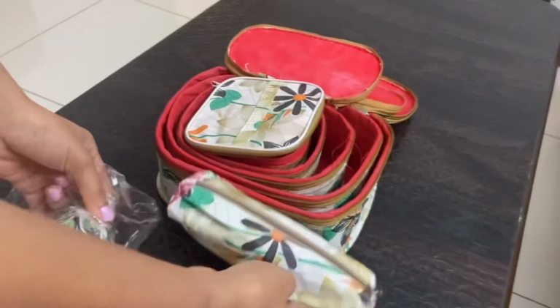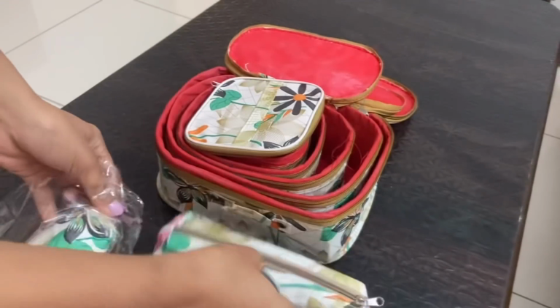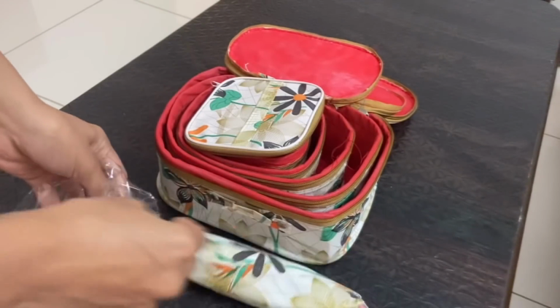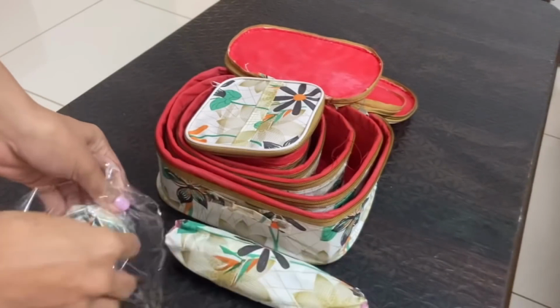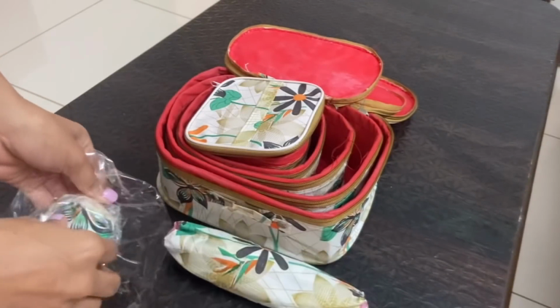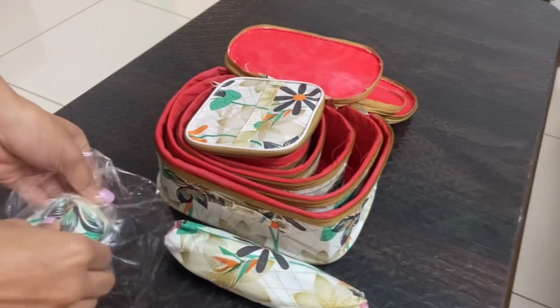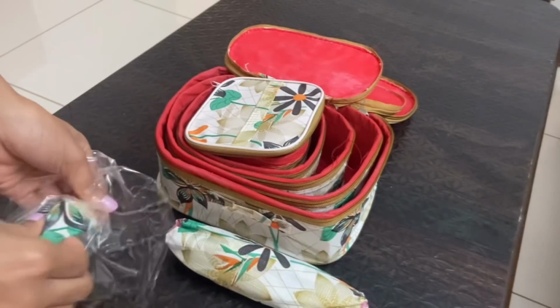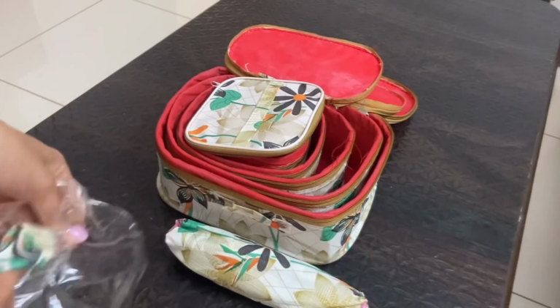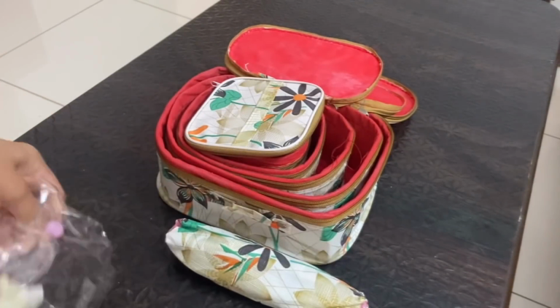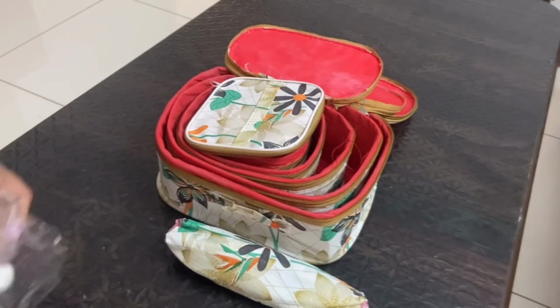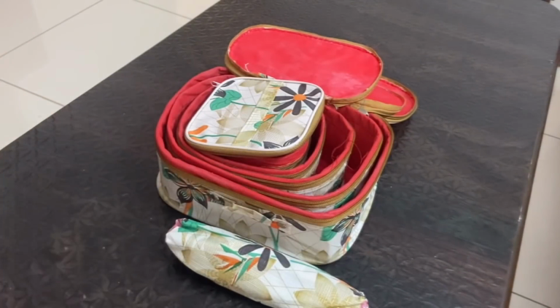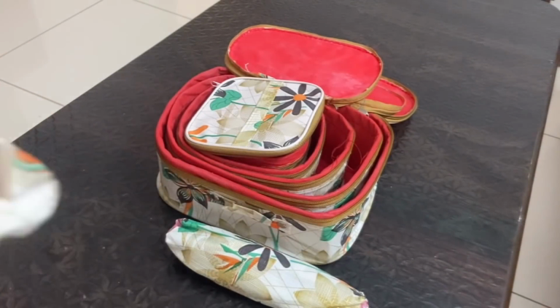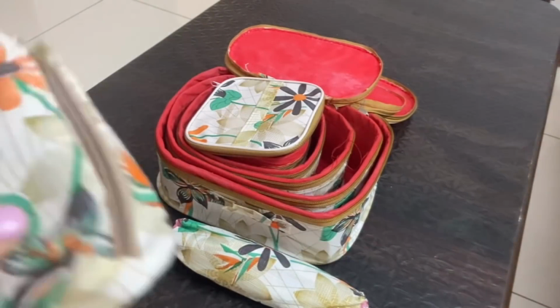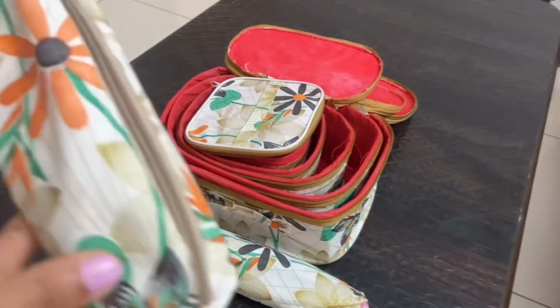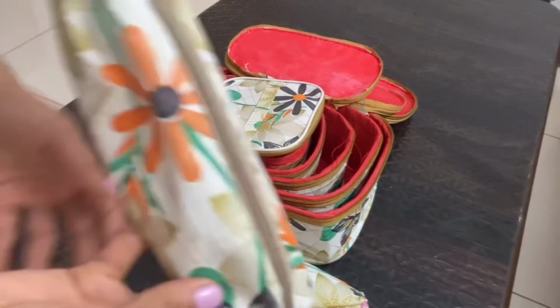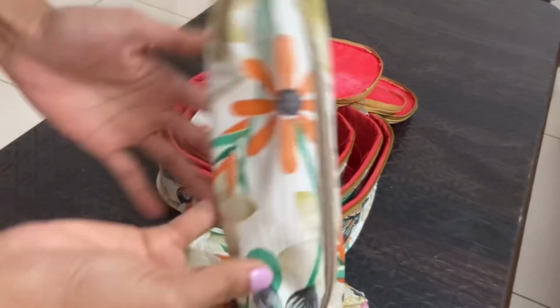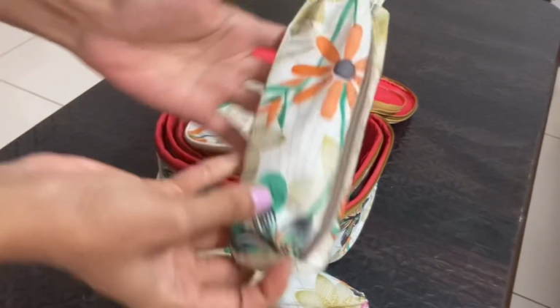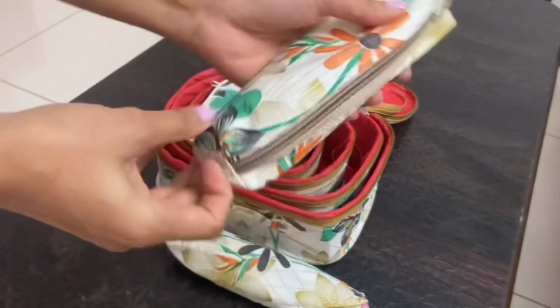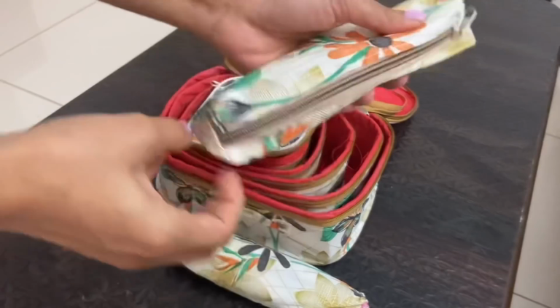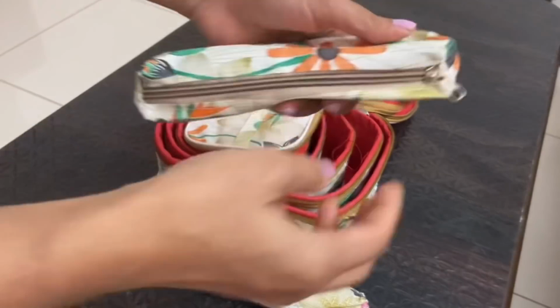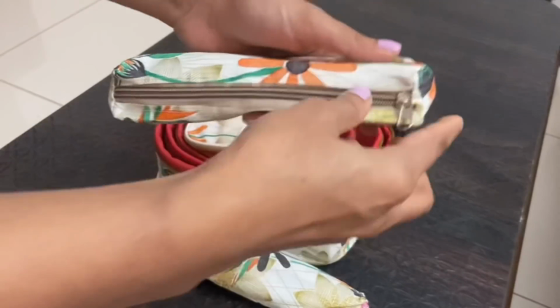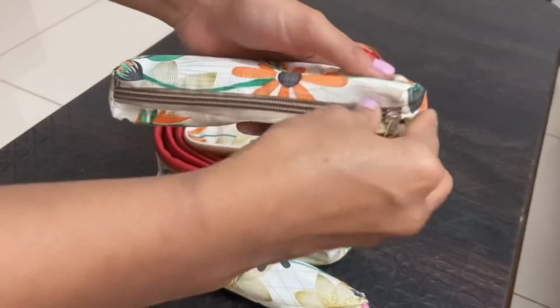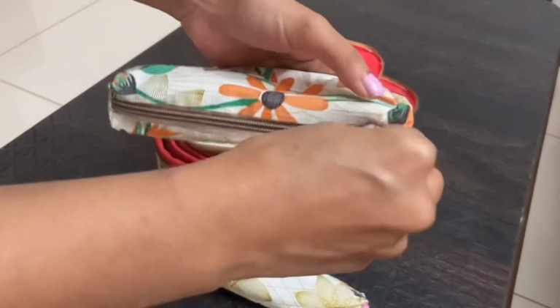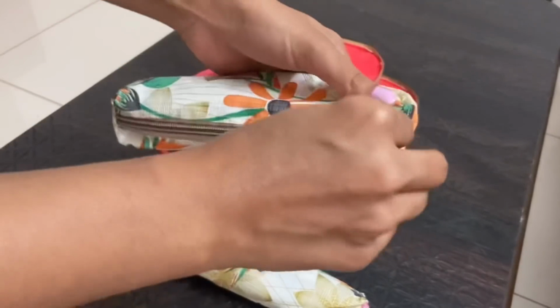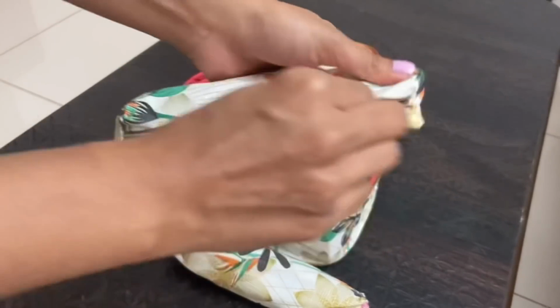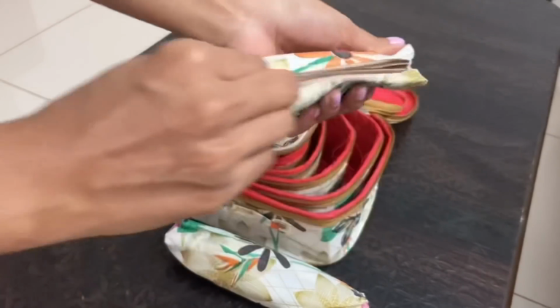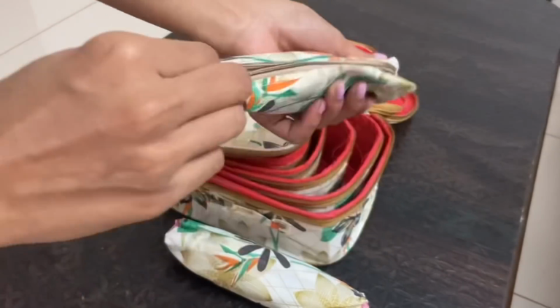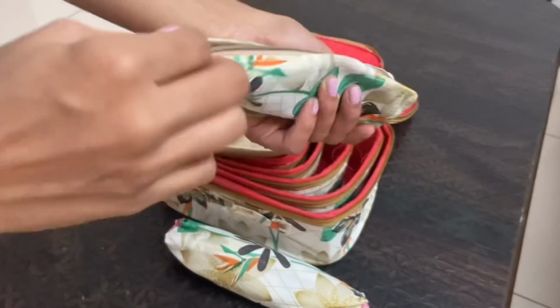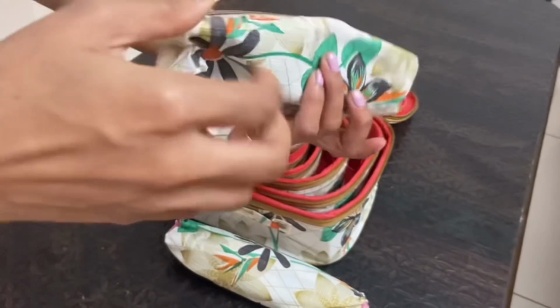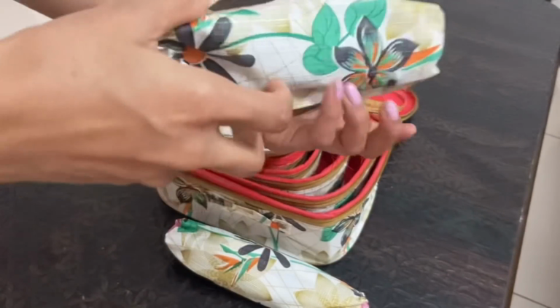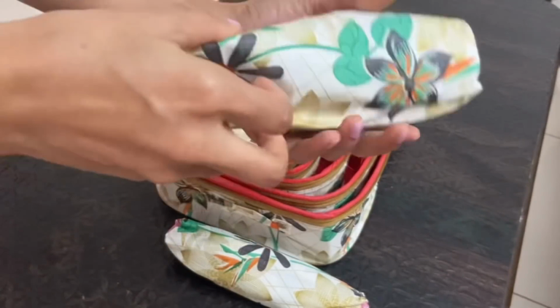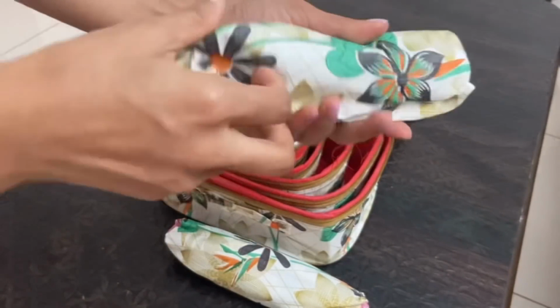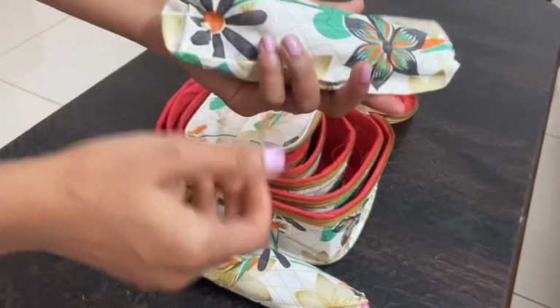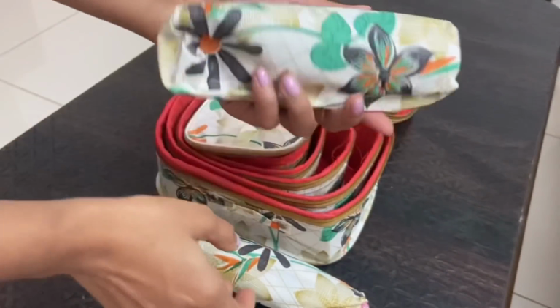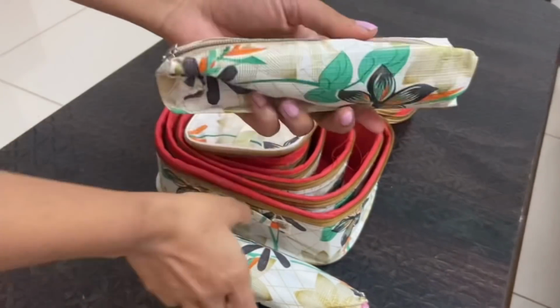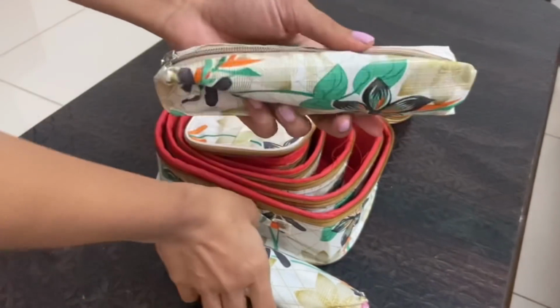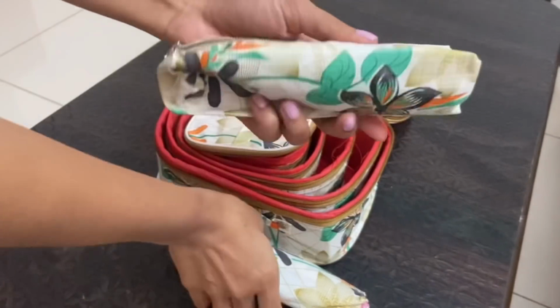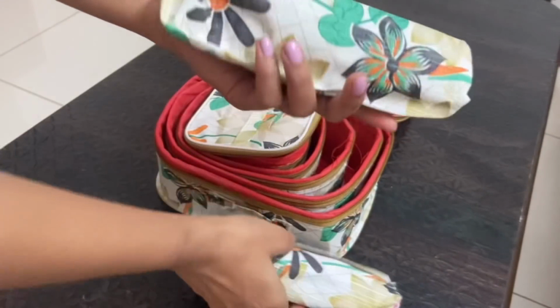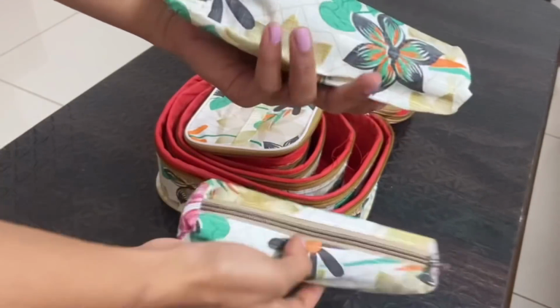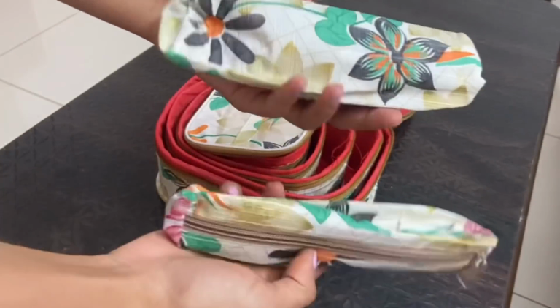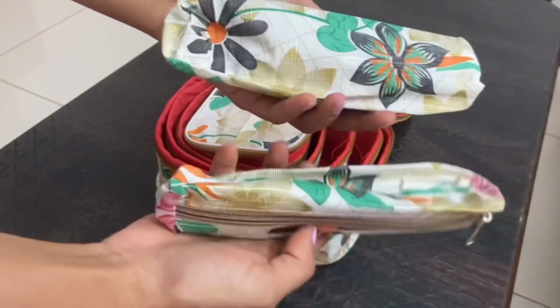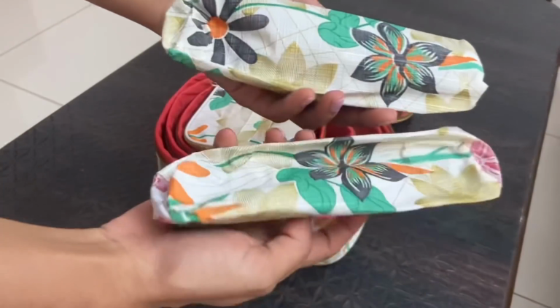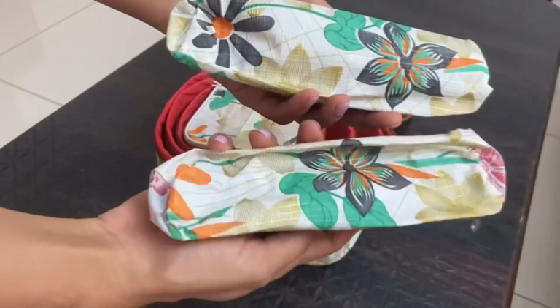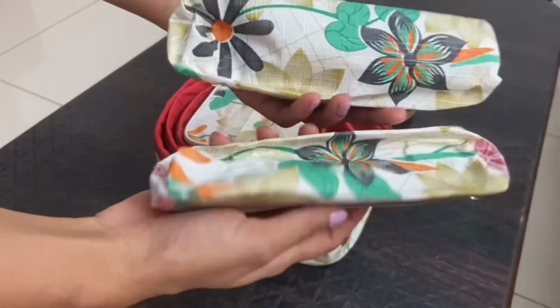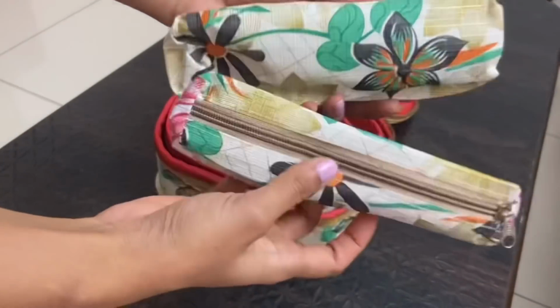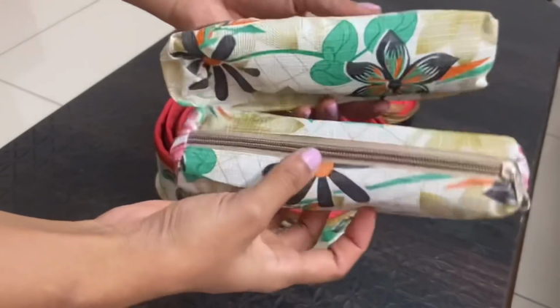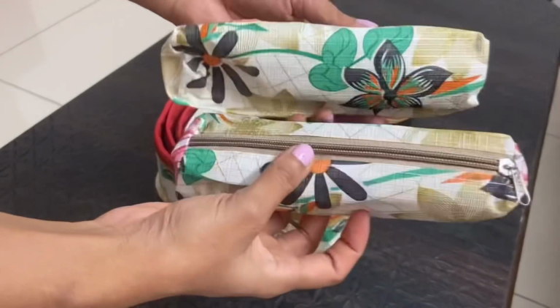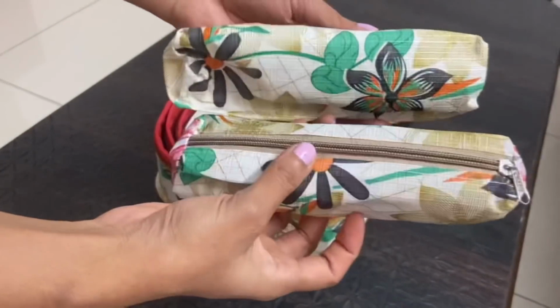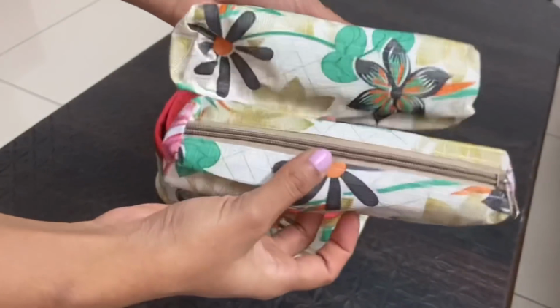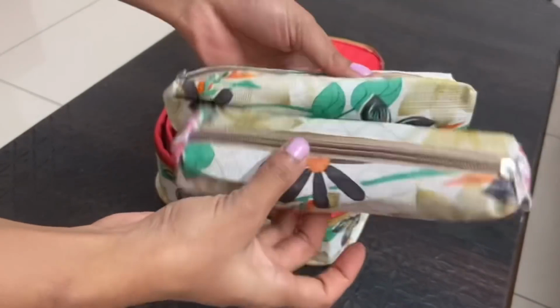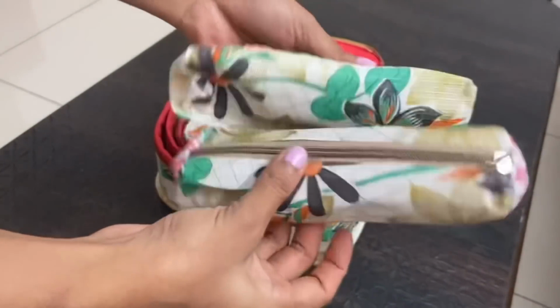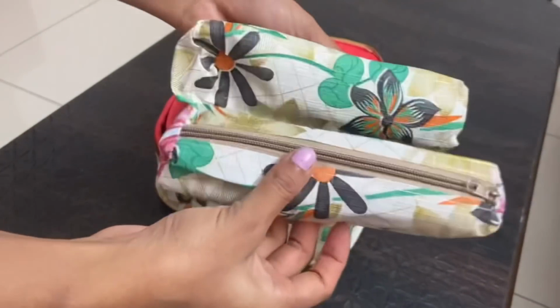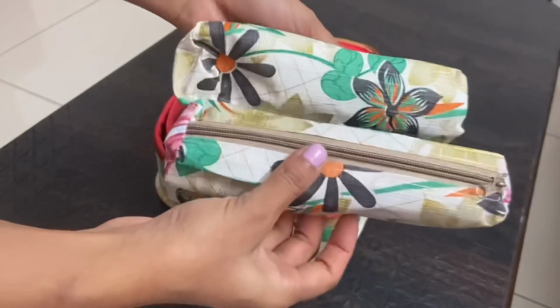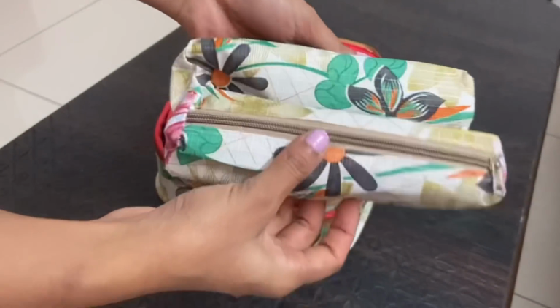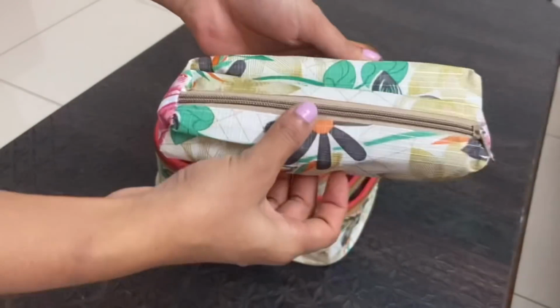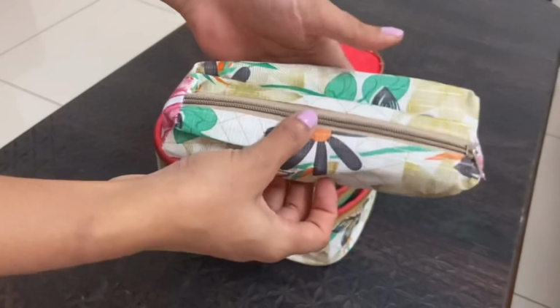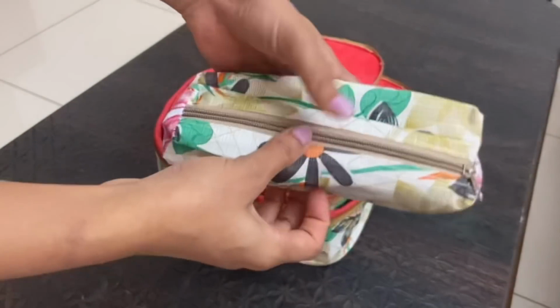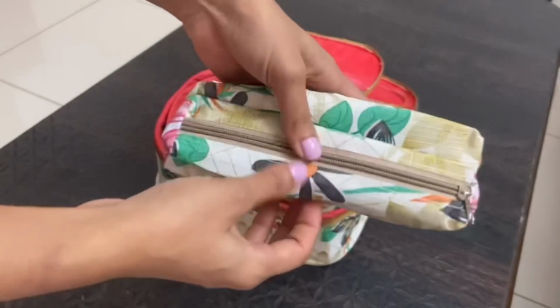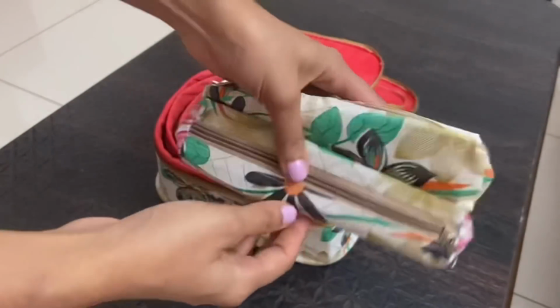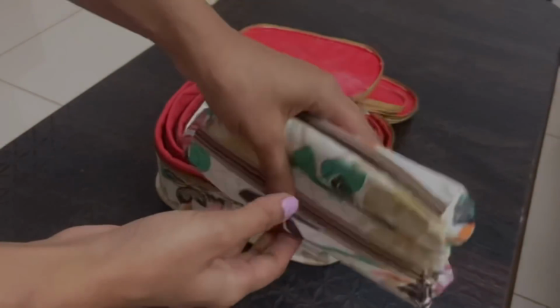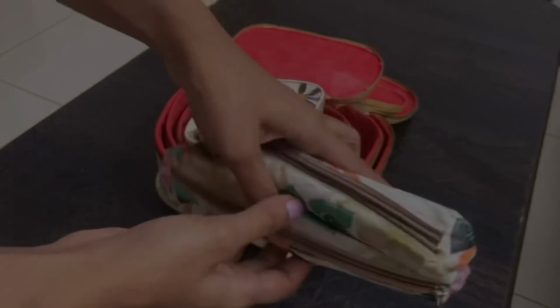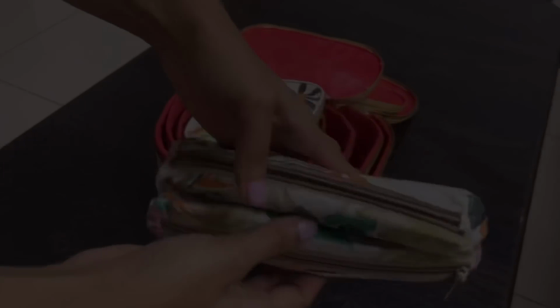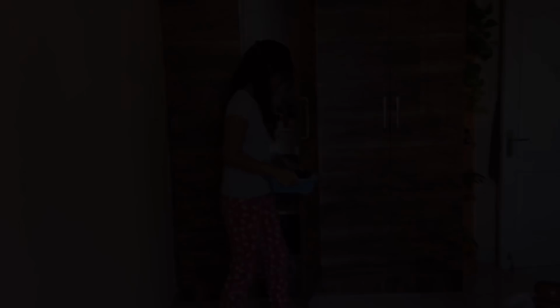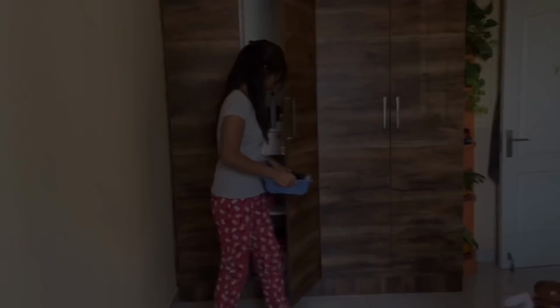These are the tiny pouches I mentioned initially and they are very, very tiny. I don't know what to do with them.